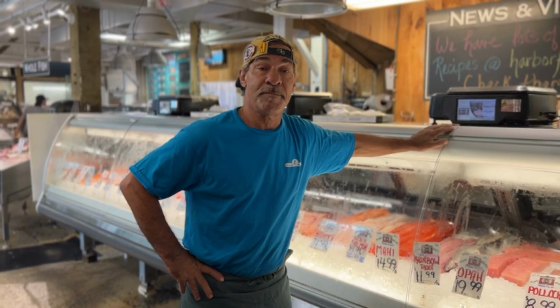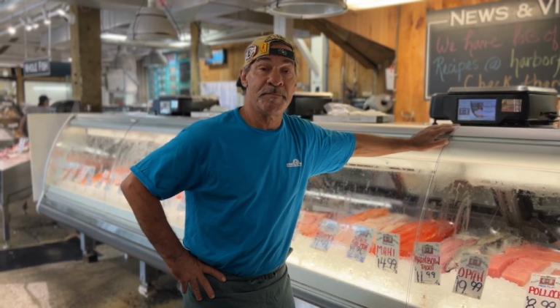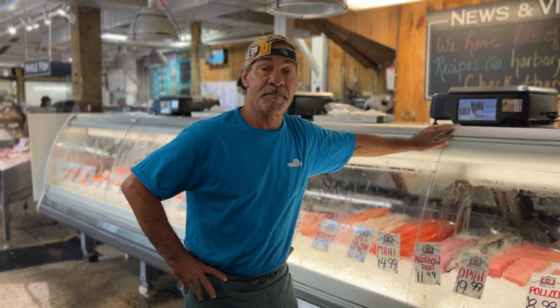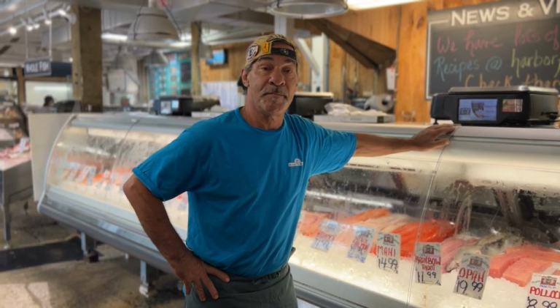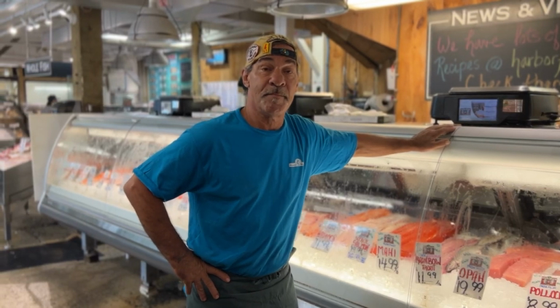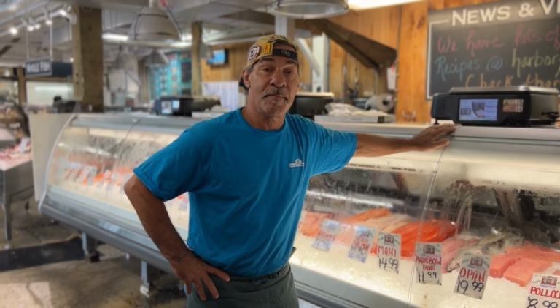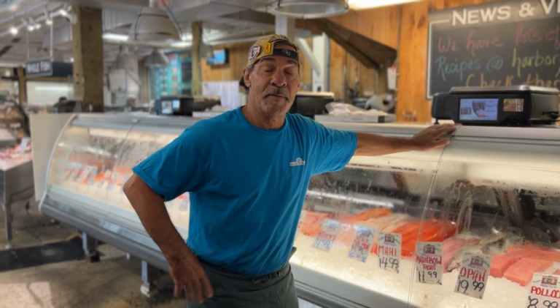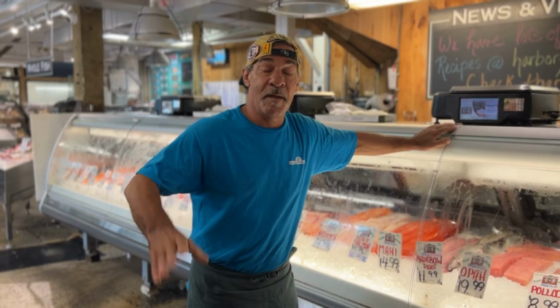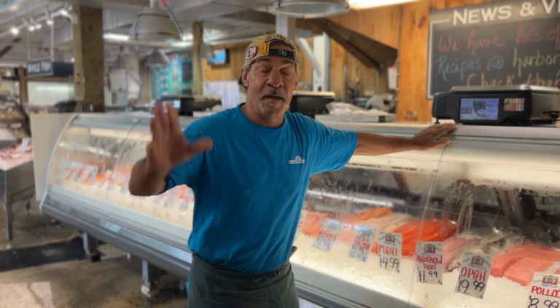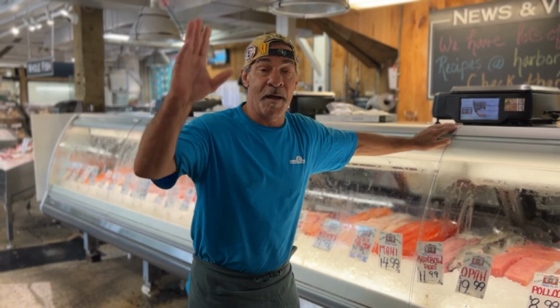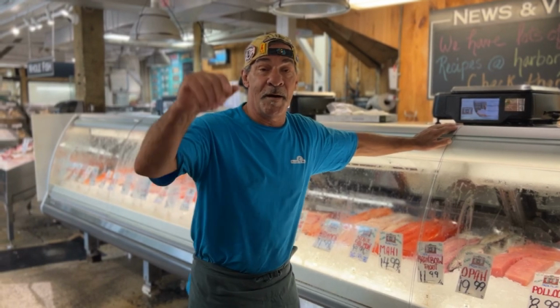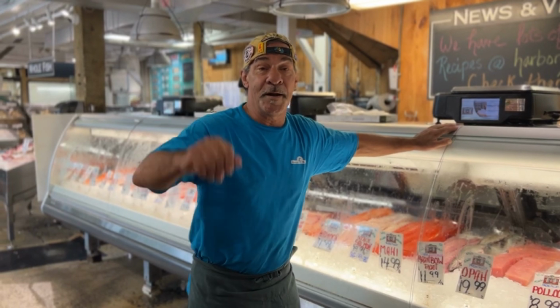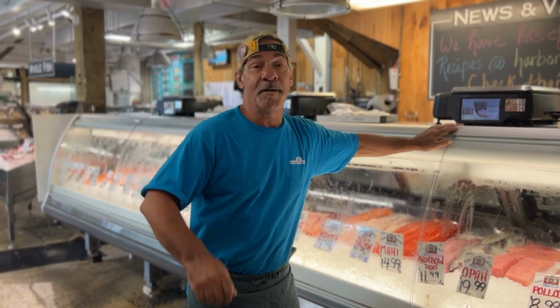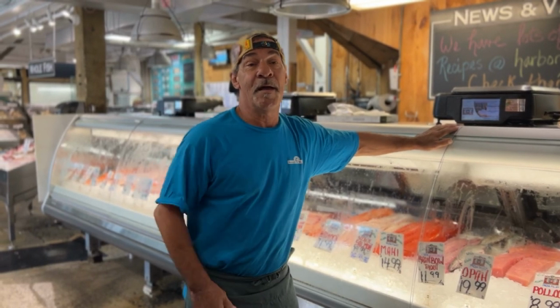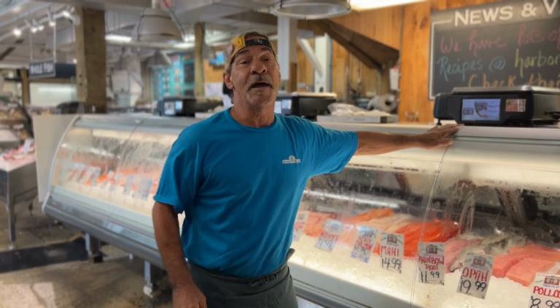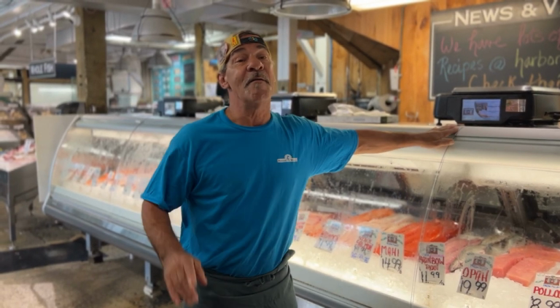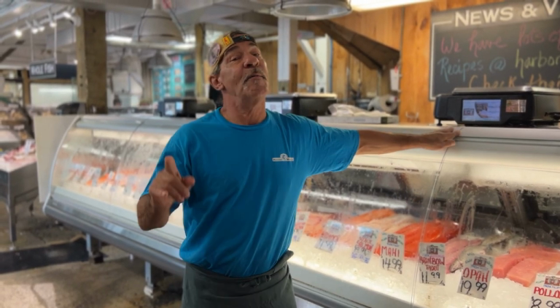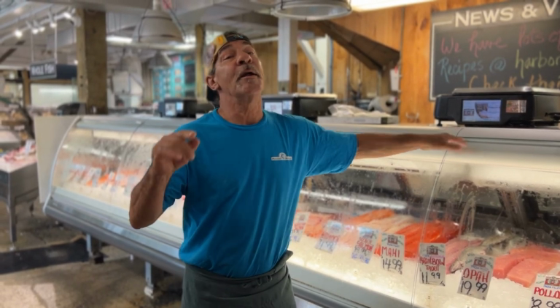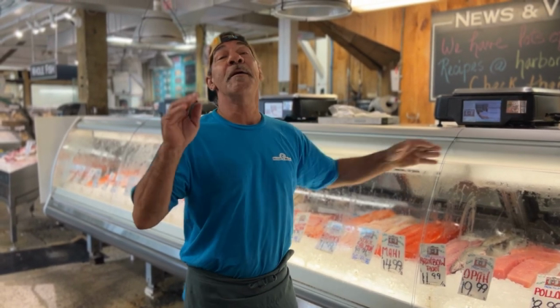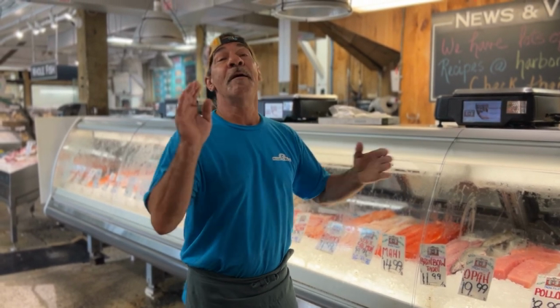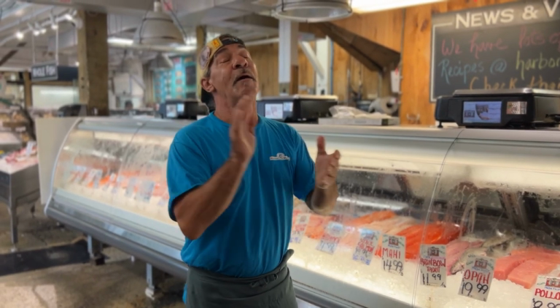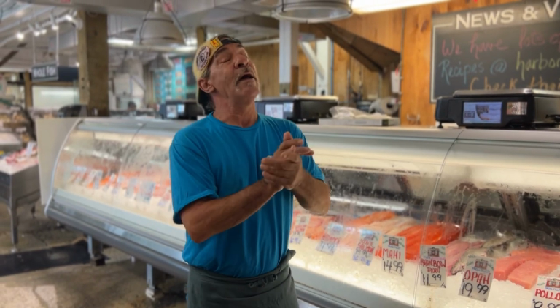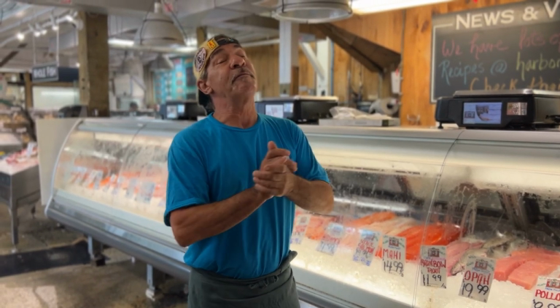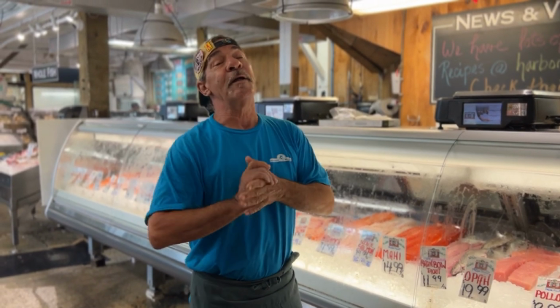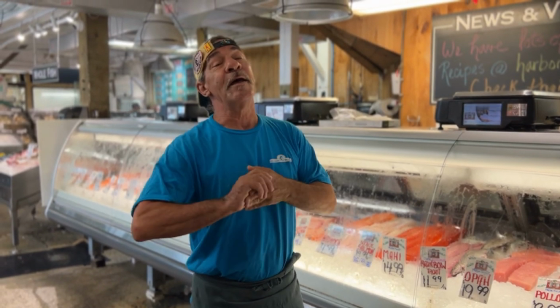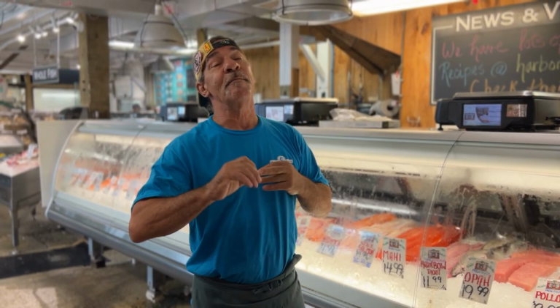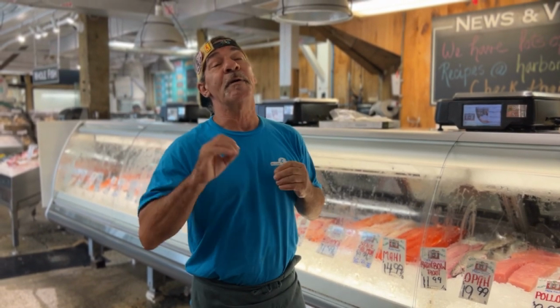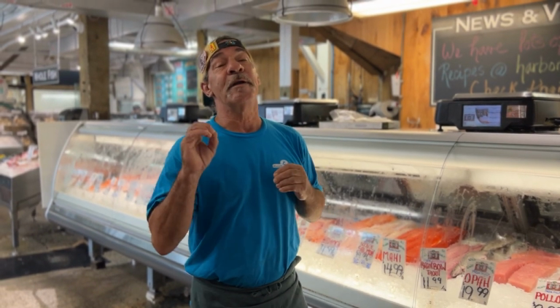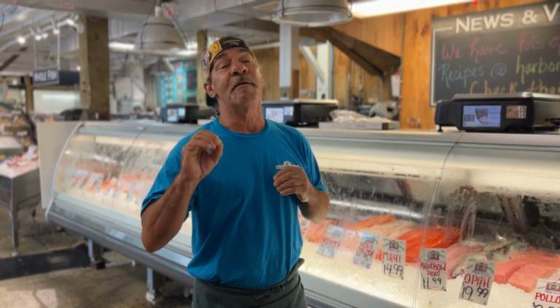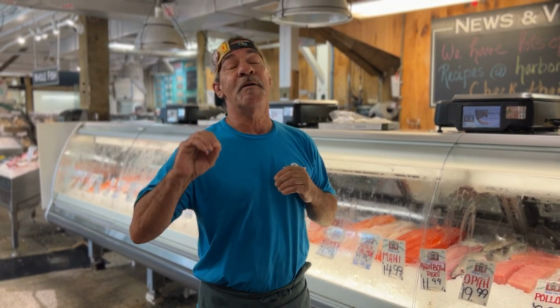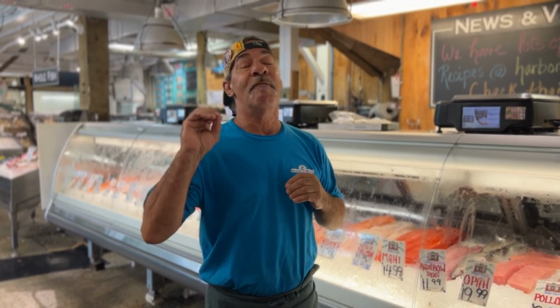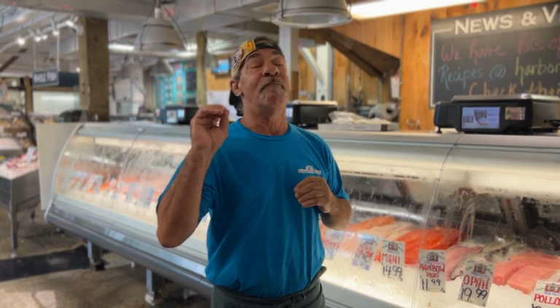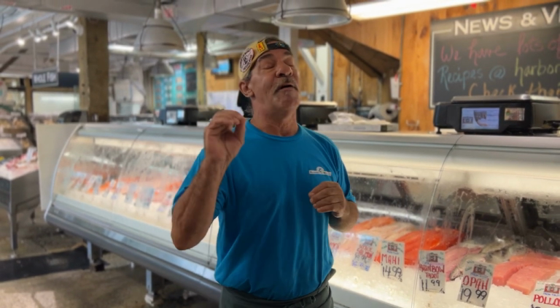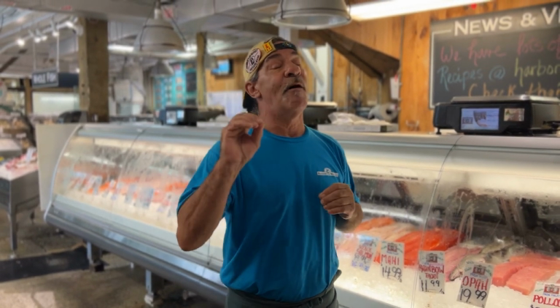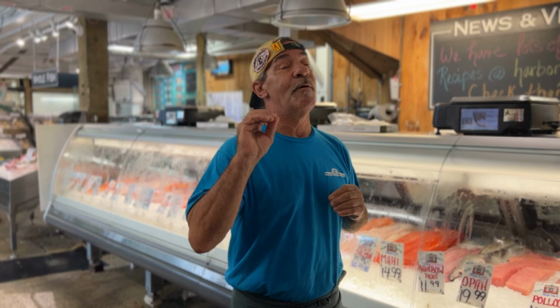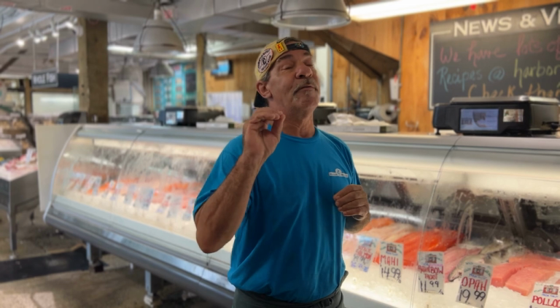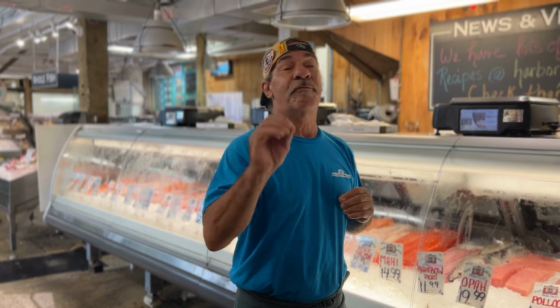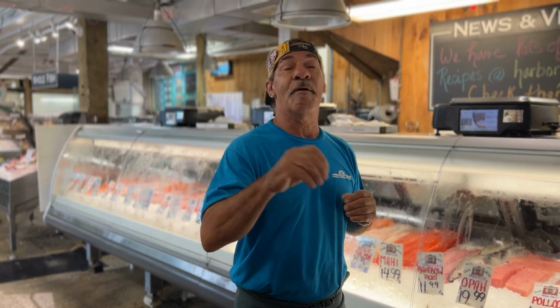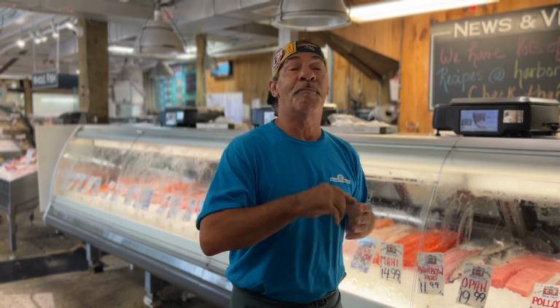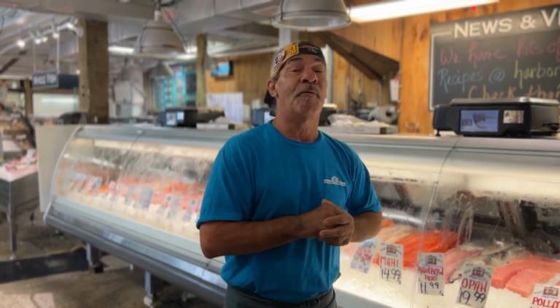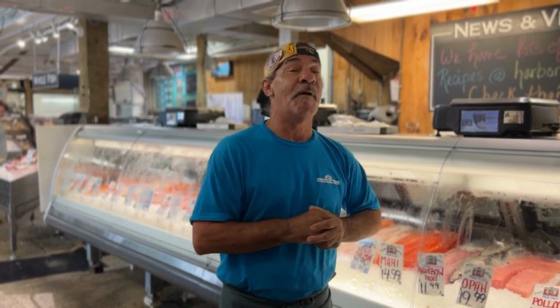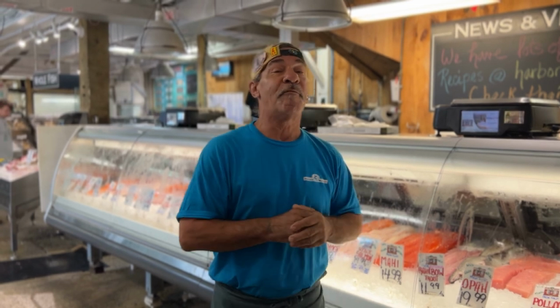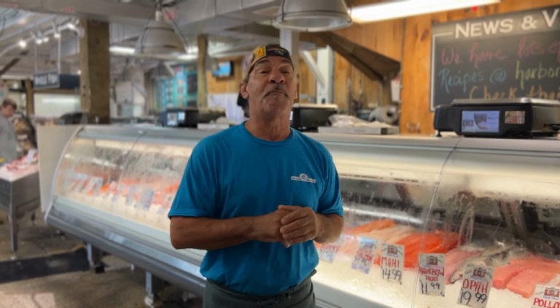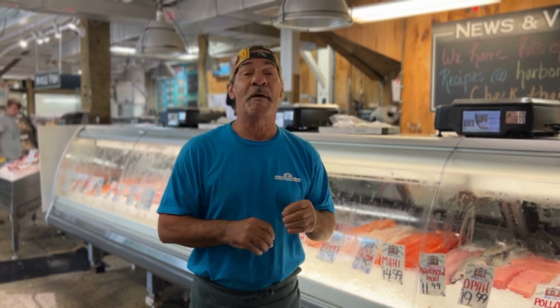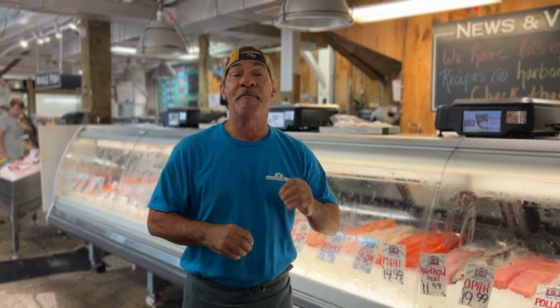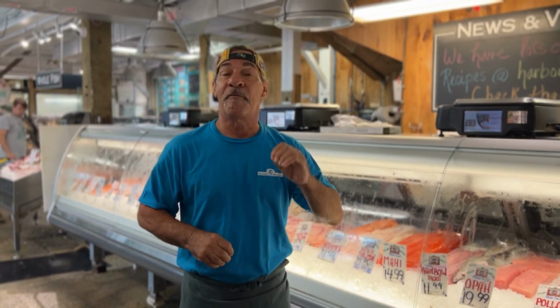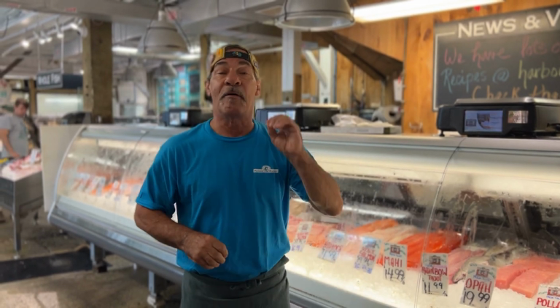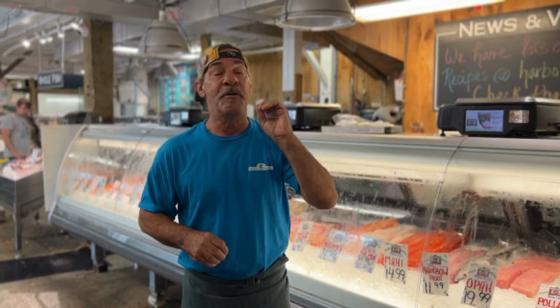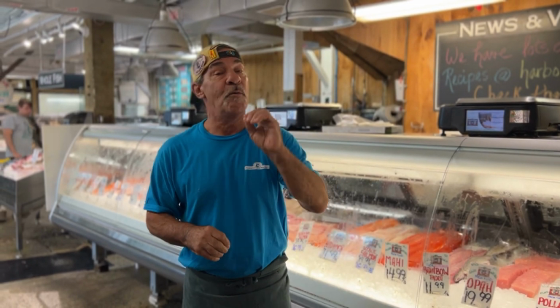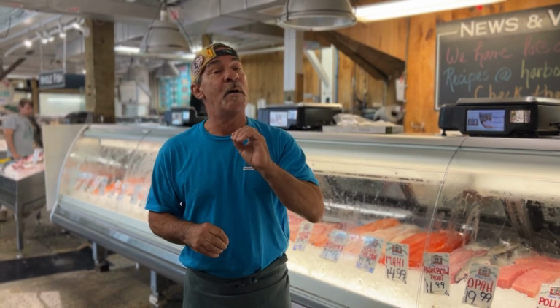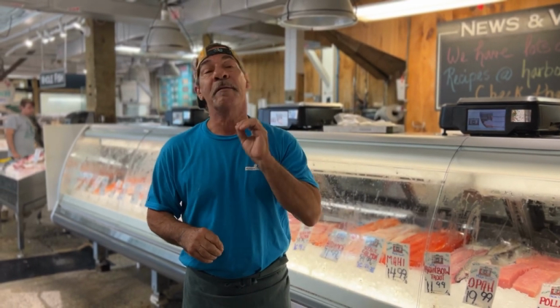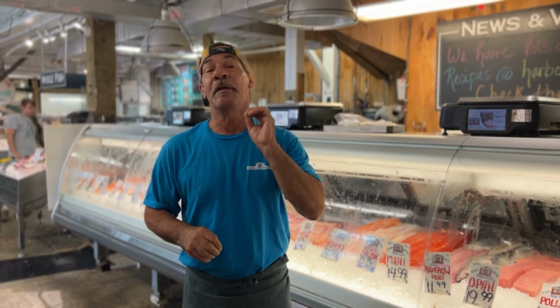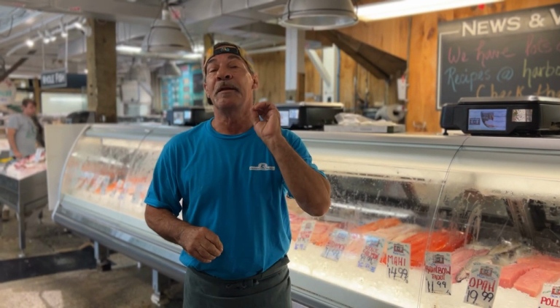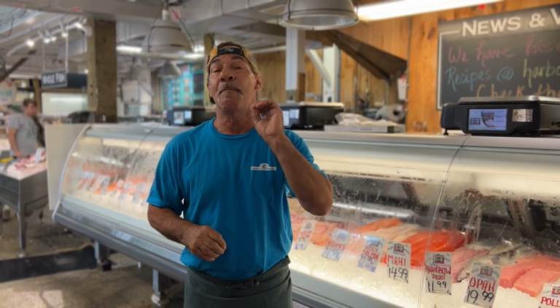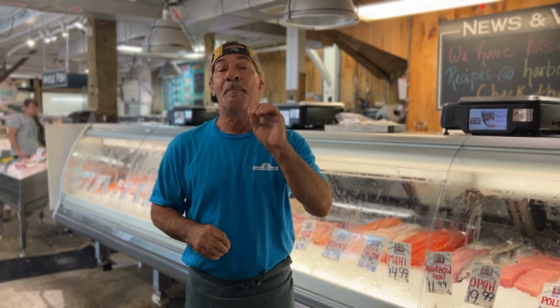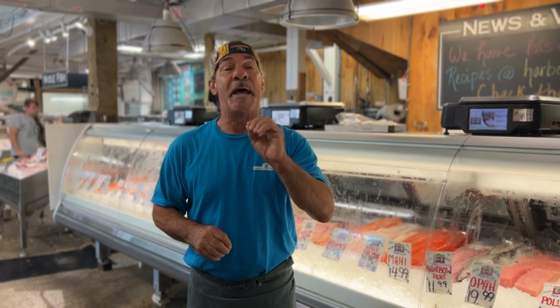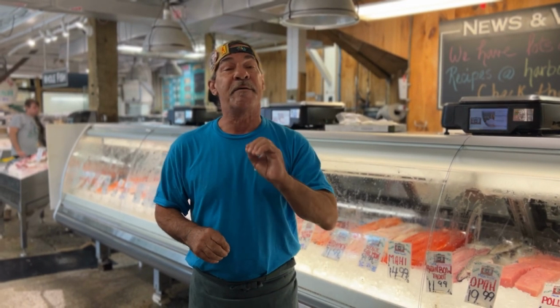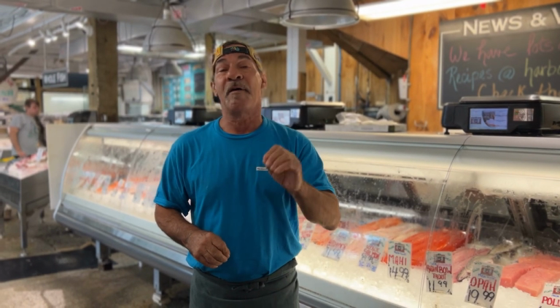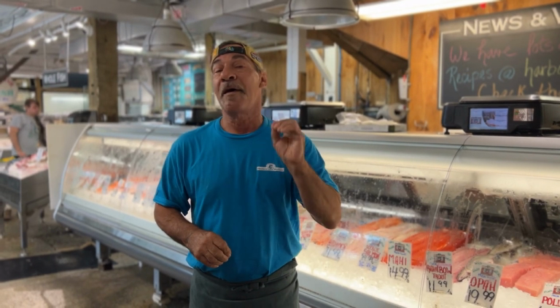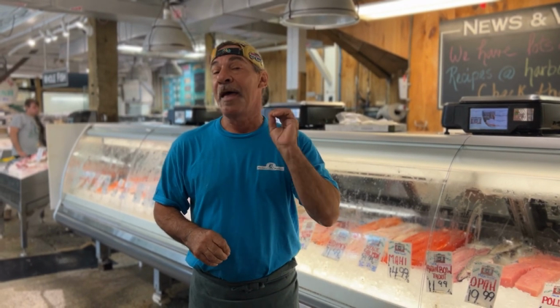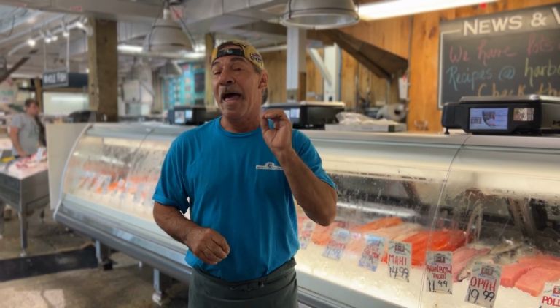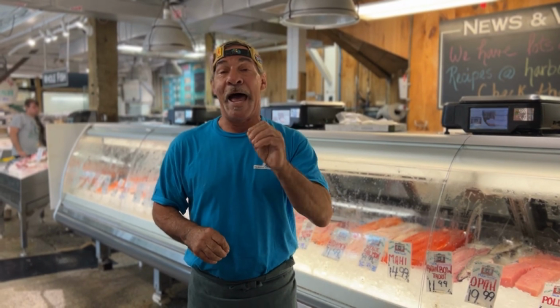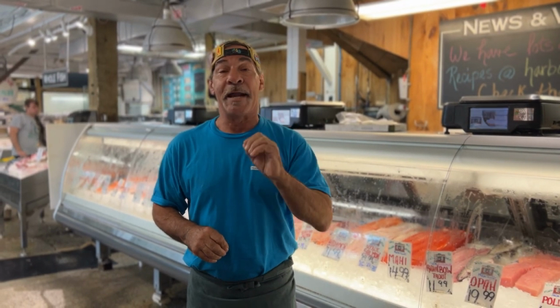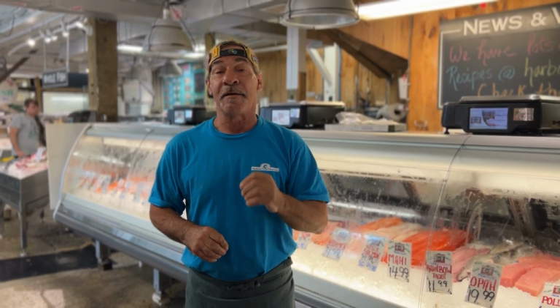Hi Dave. Hey Heidi. Hey everybody. Today I'm going to give you a very simple recipe for a New England baked haddock.